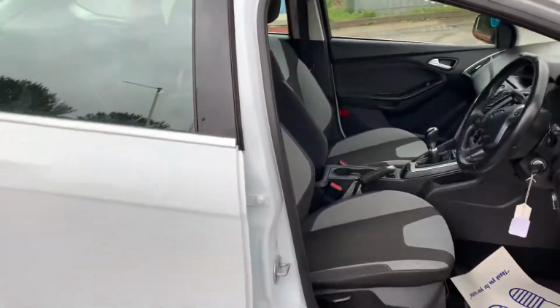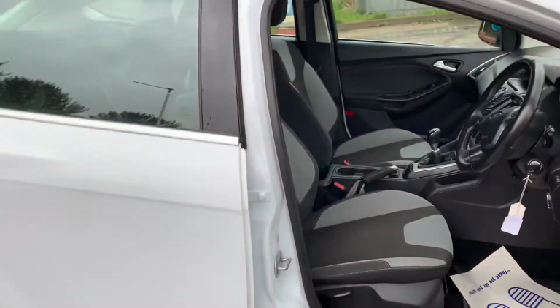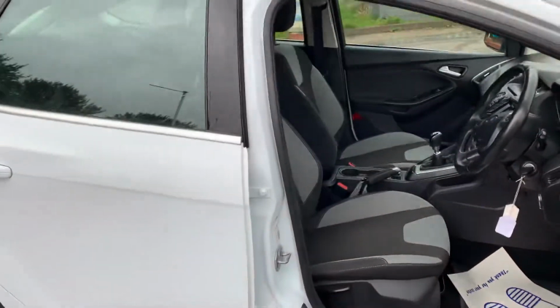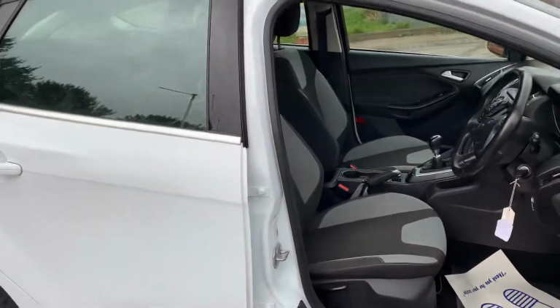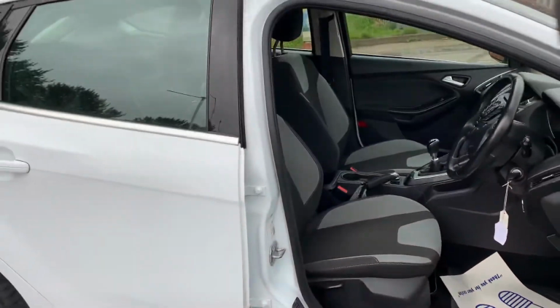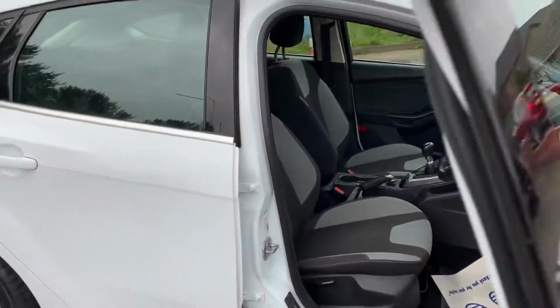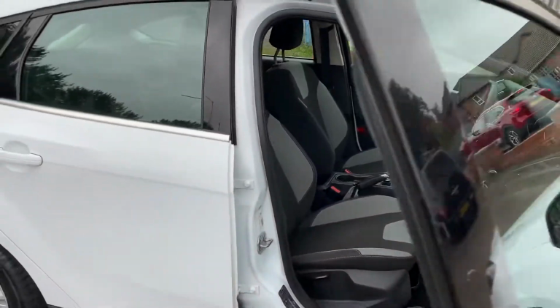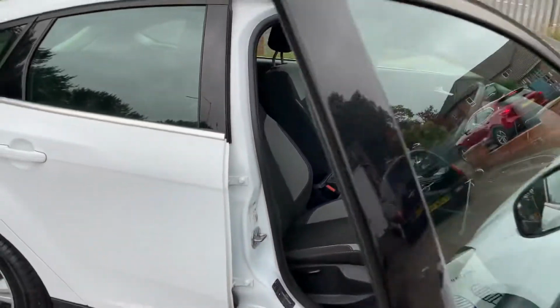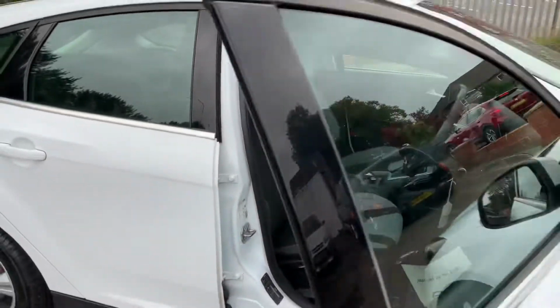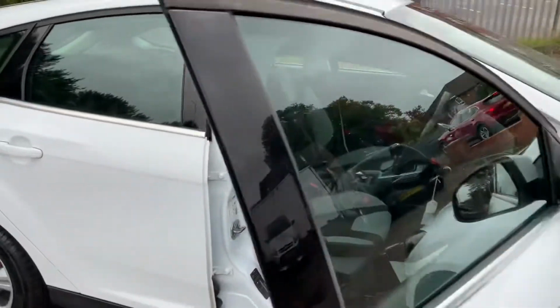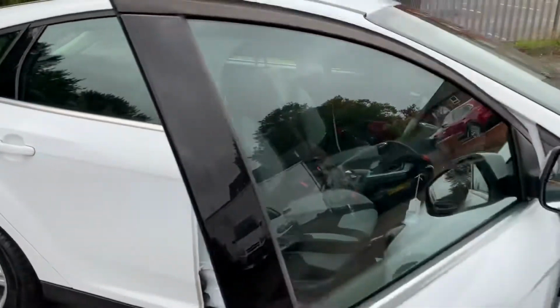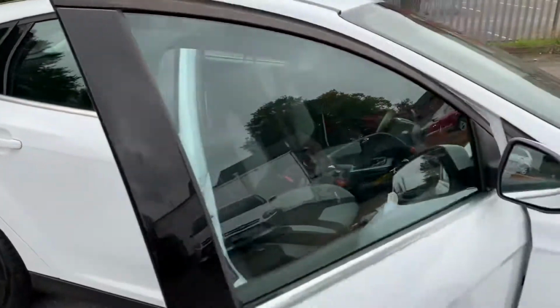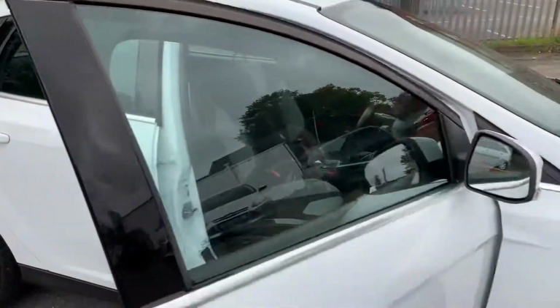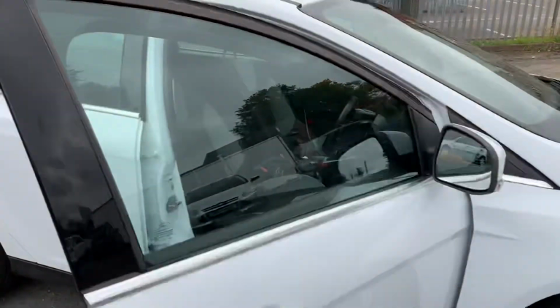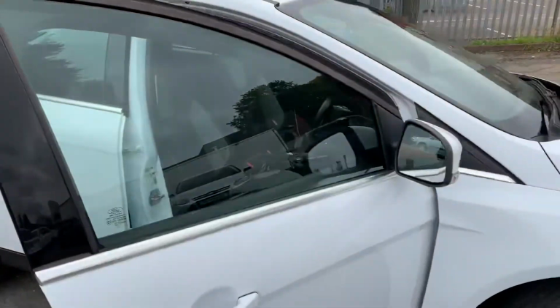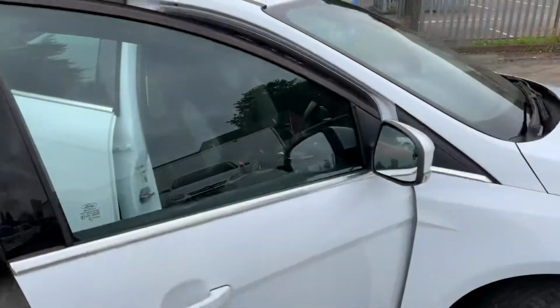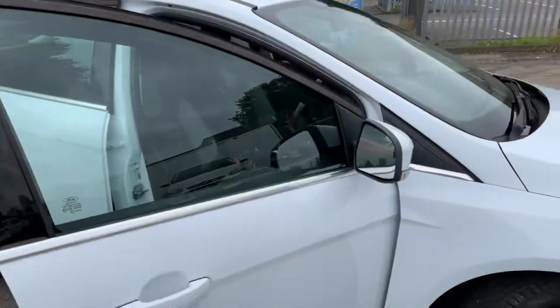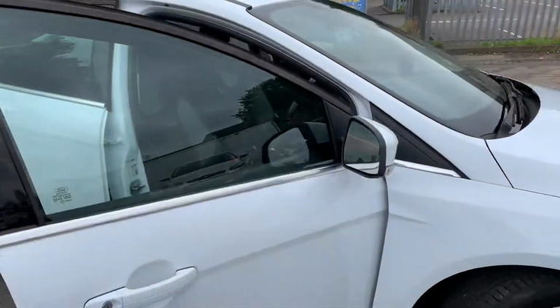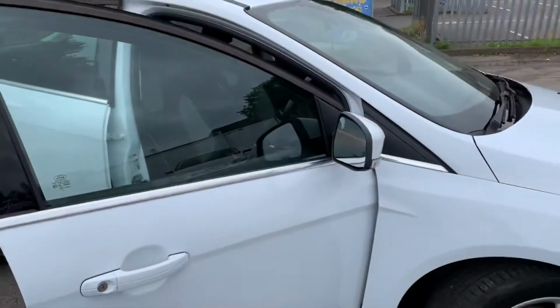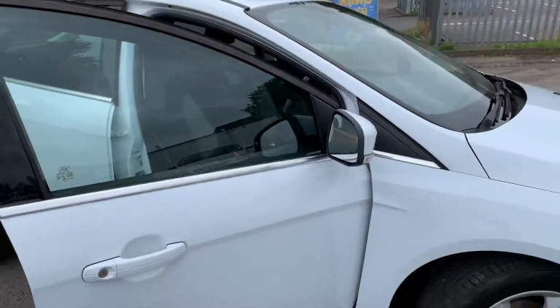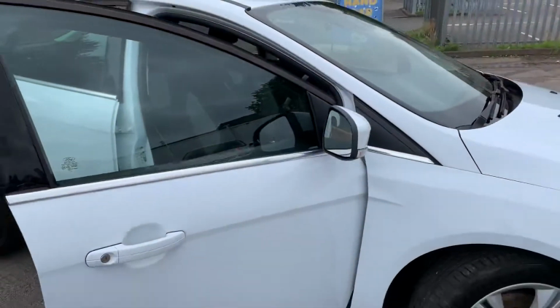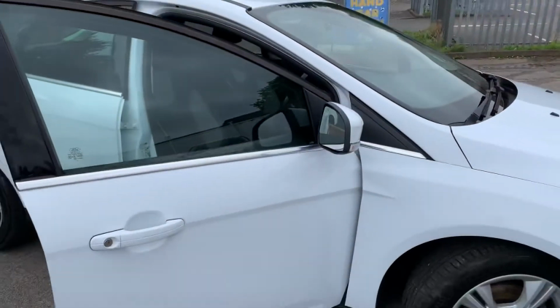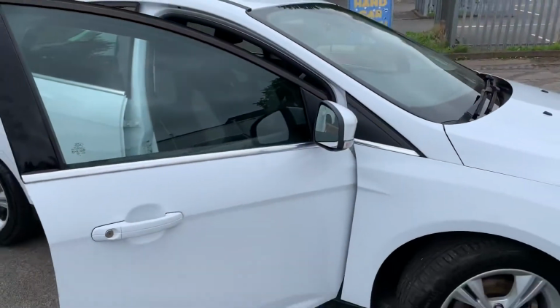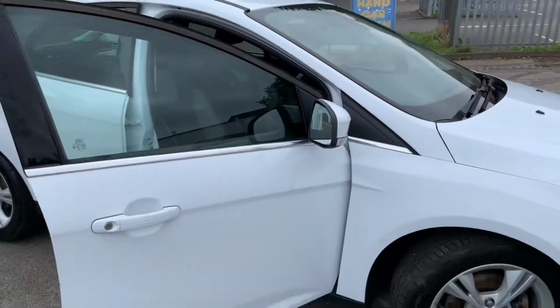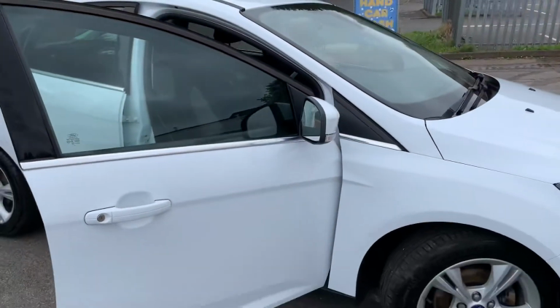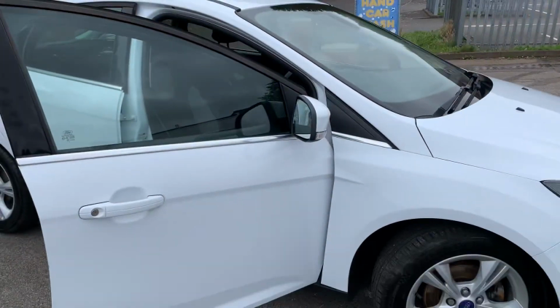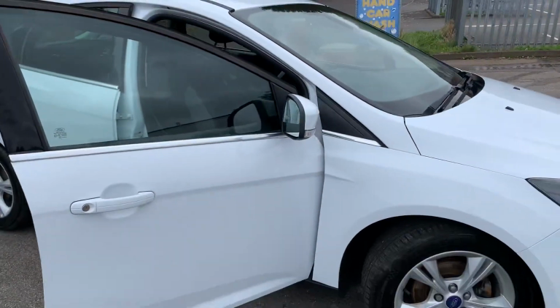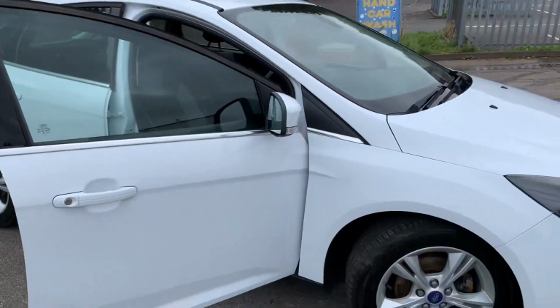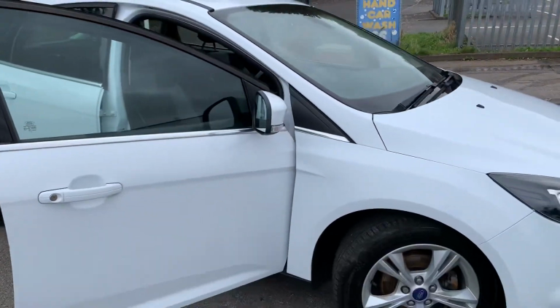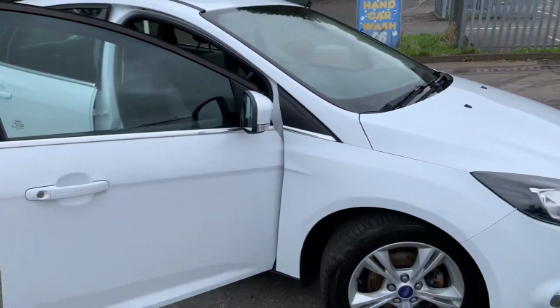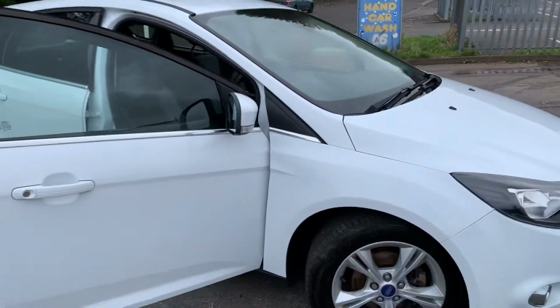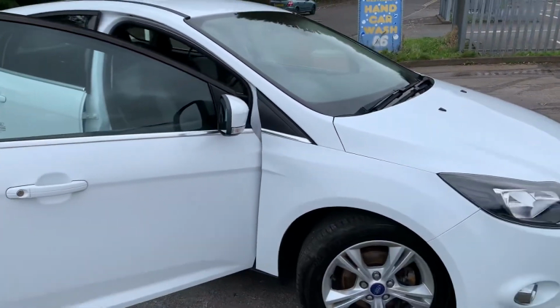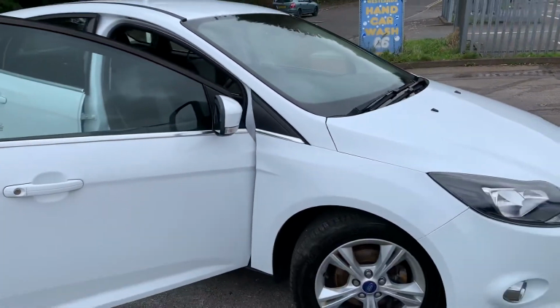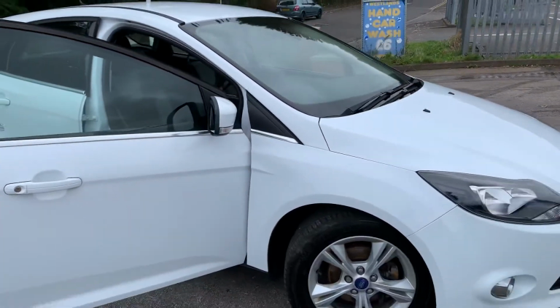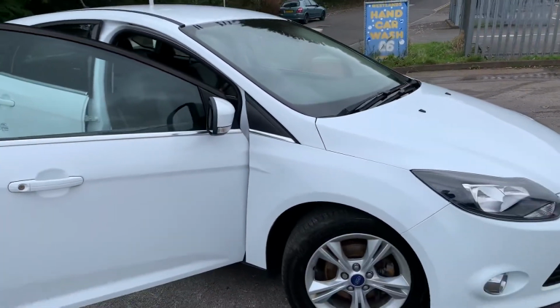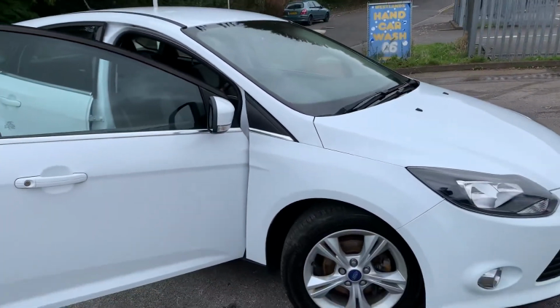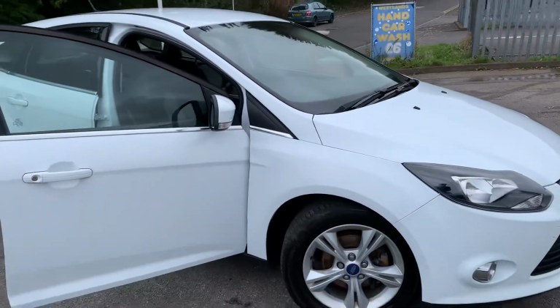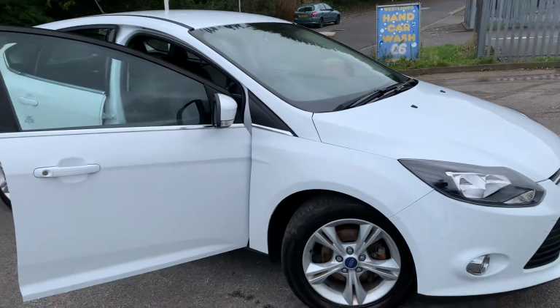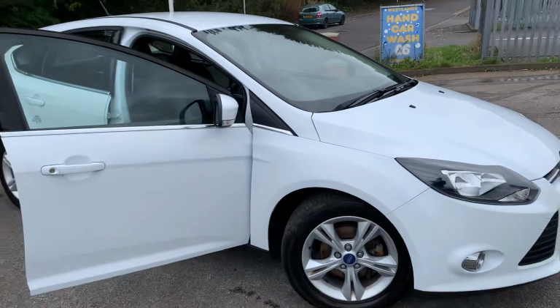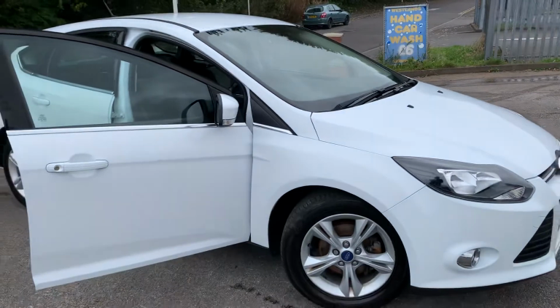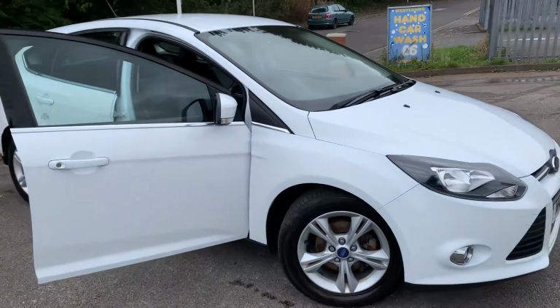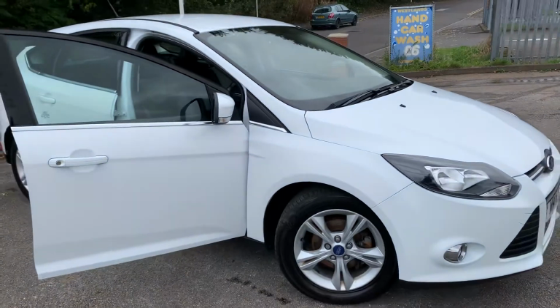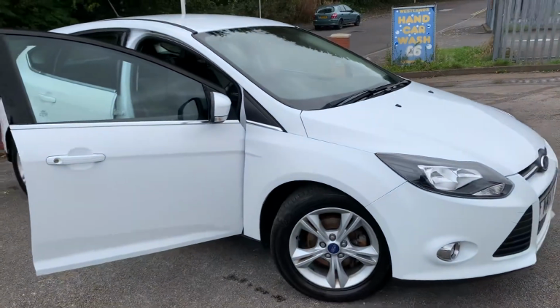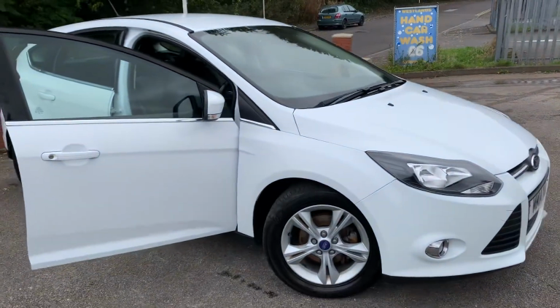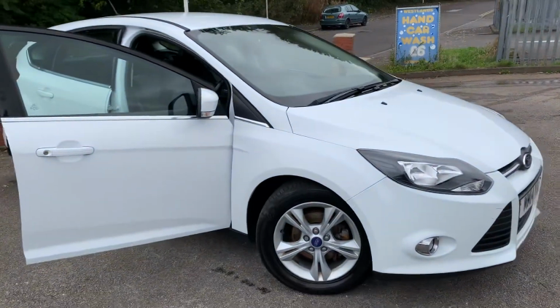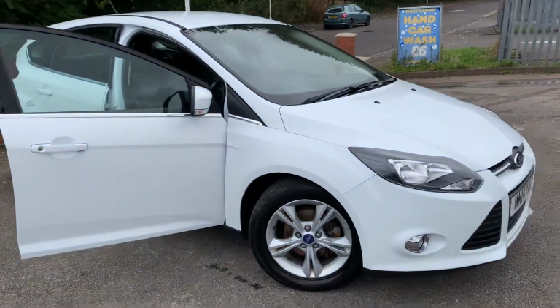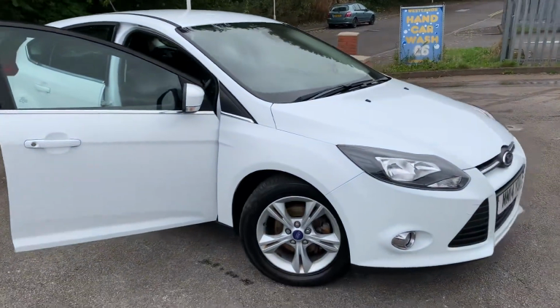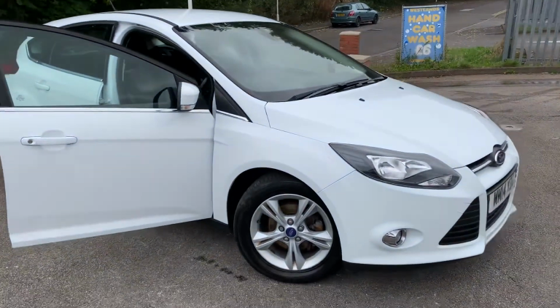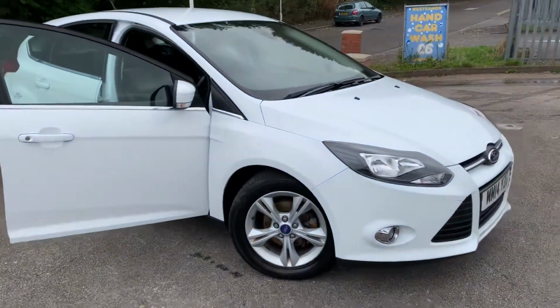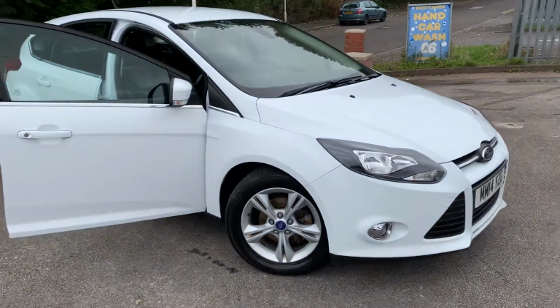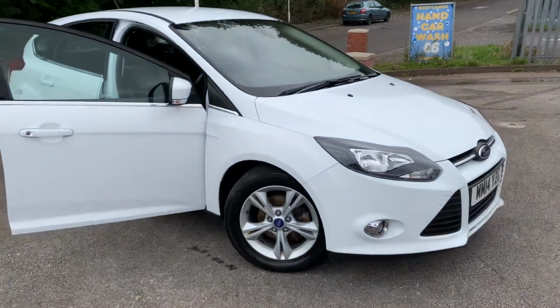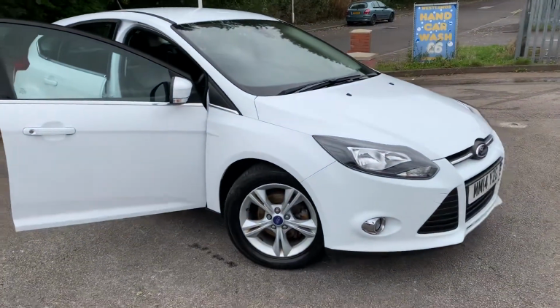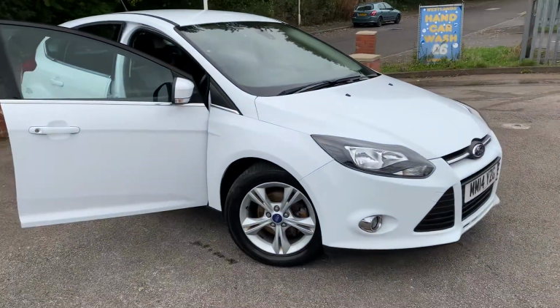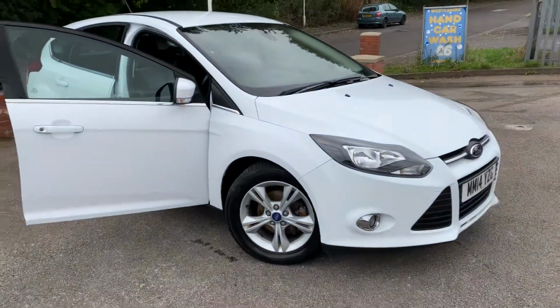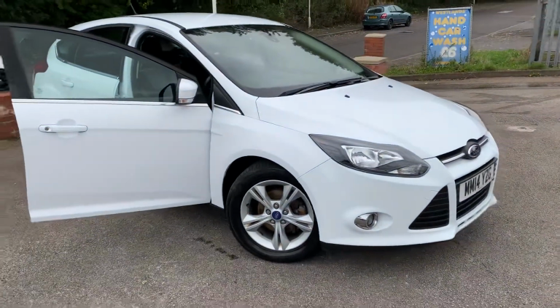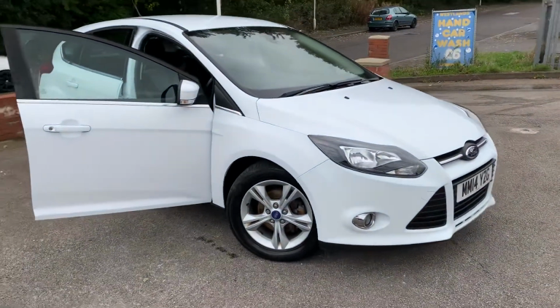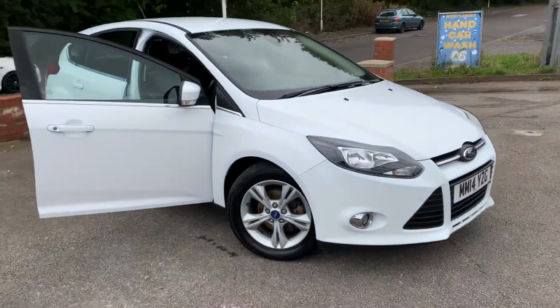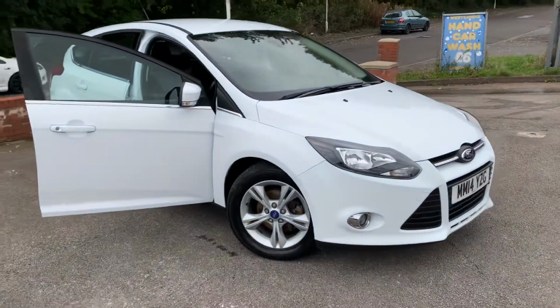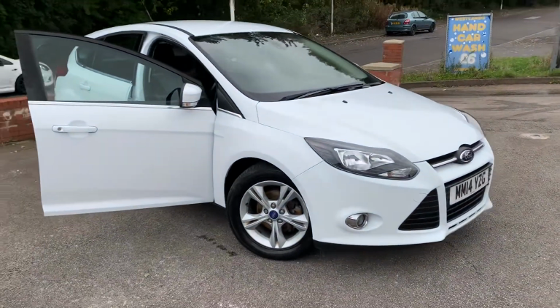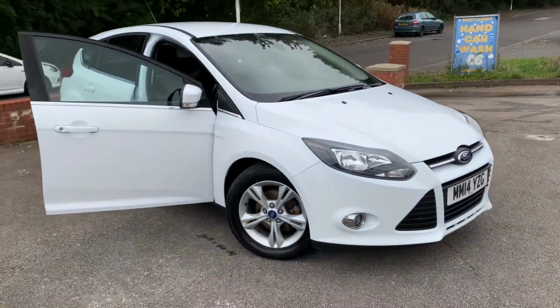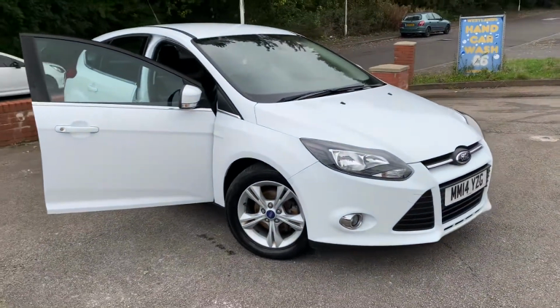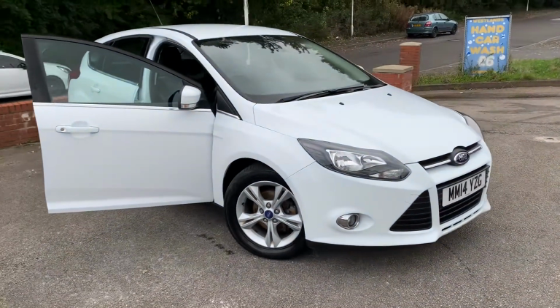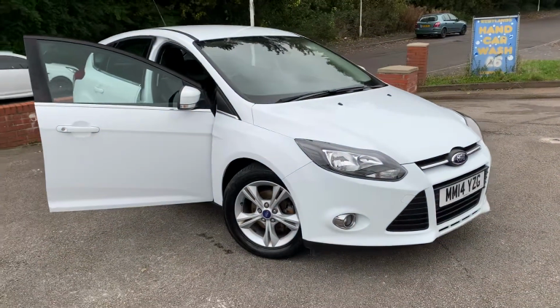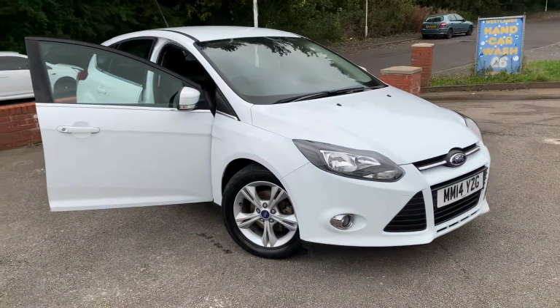If you've got any questions about part exchanging your current car, about finance, or about warranties, please do just give us a call. Thank you very much for watching.